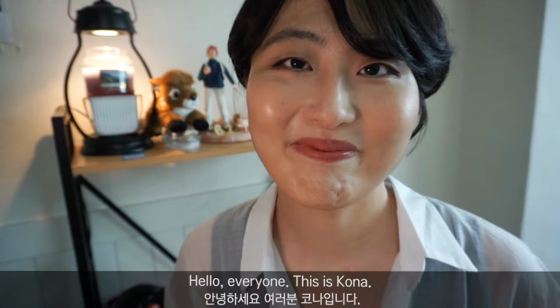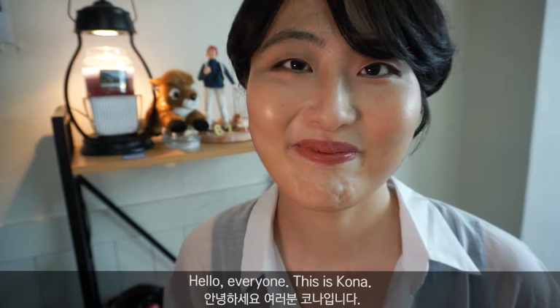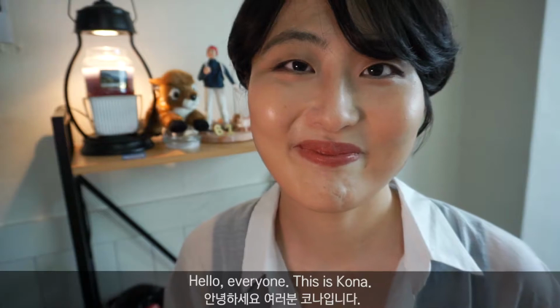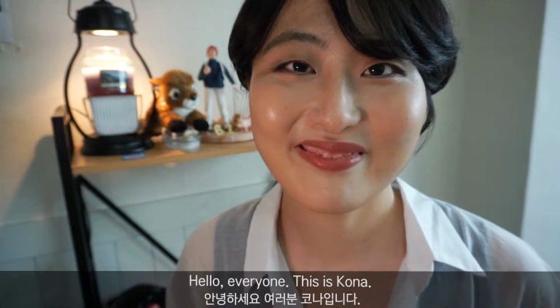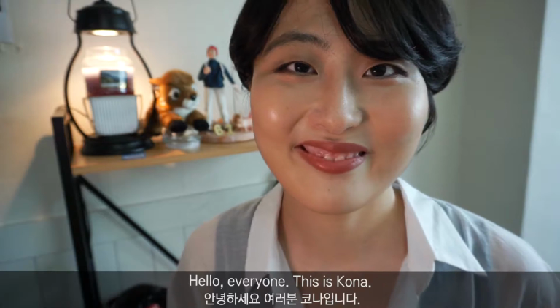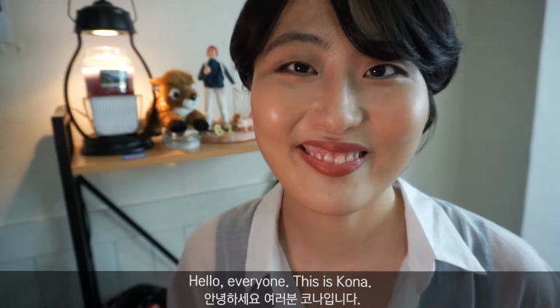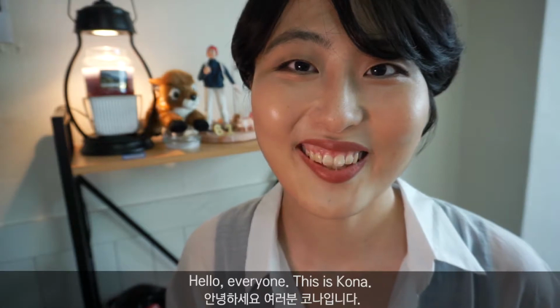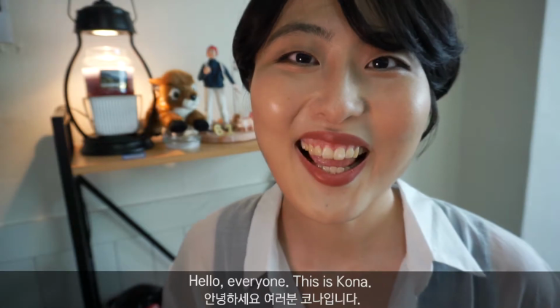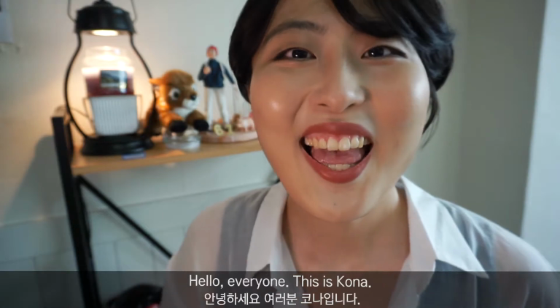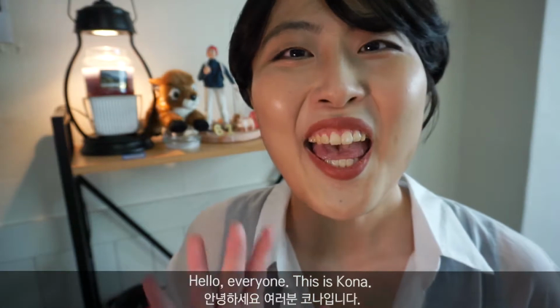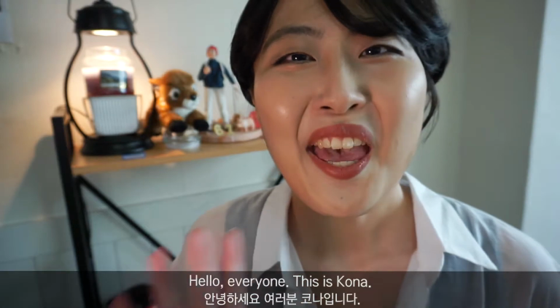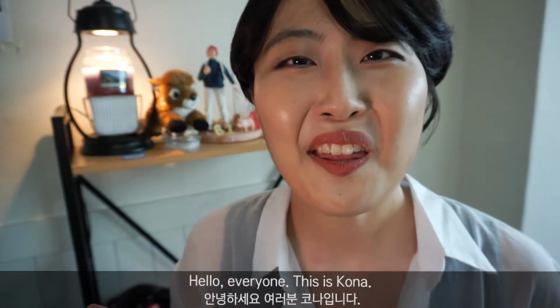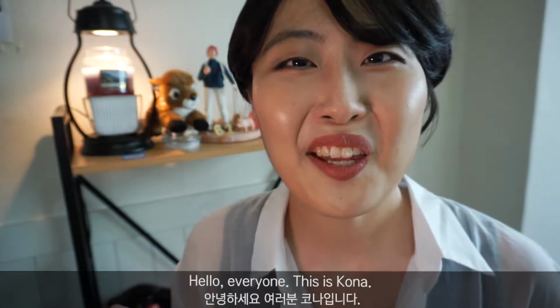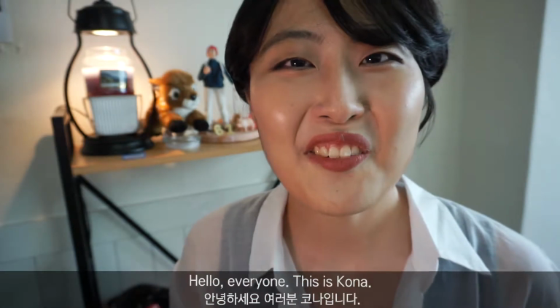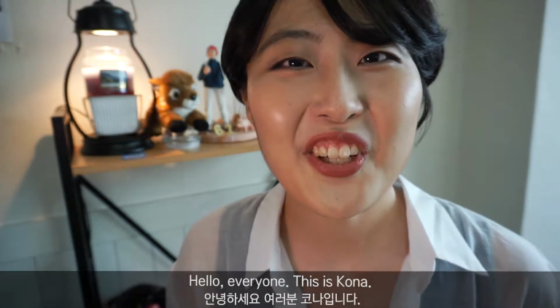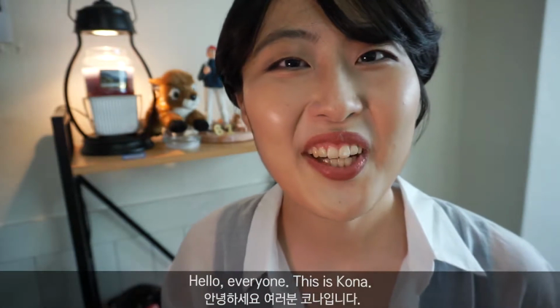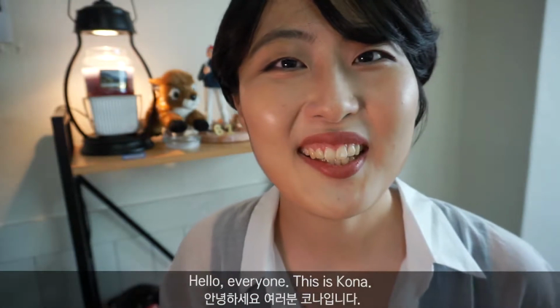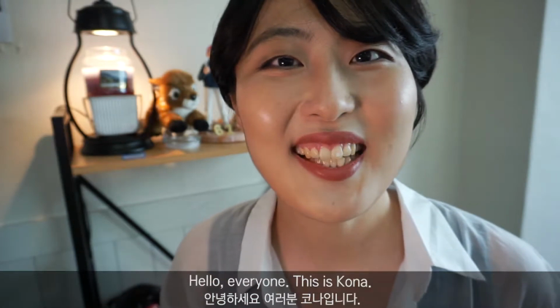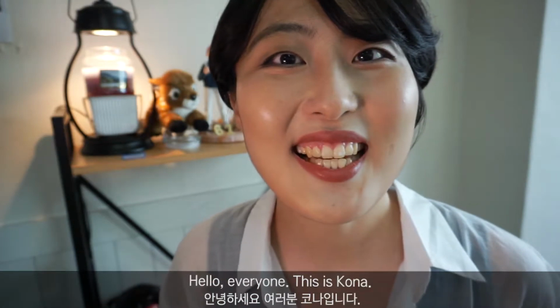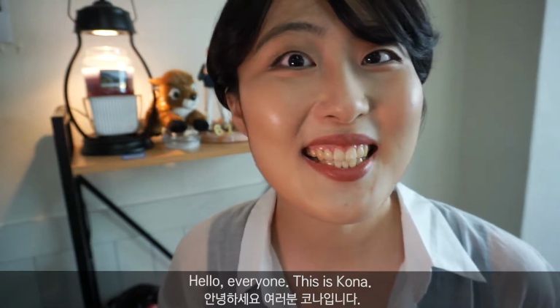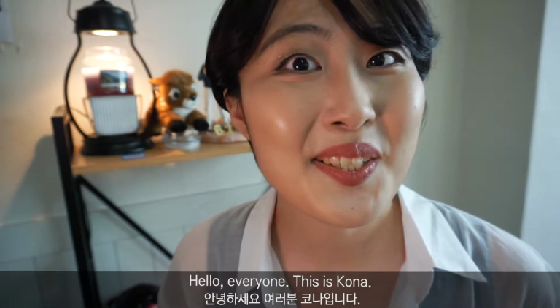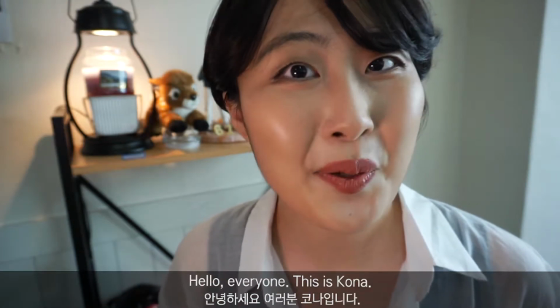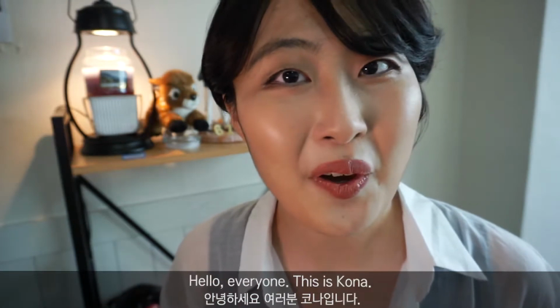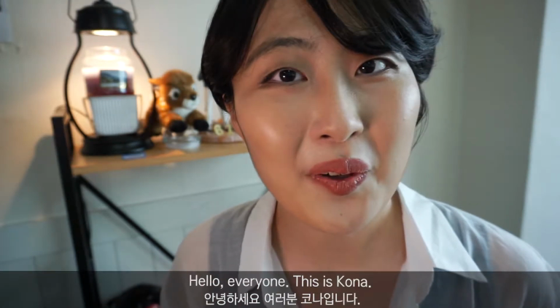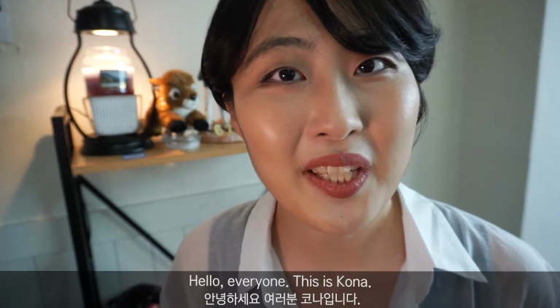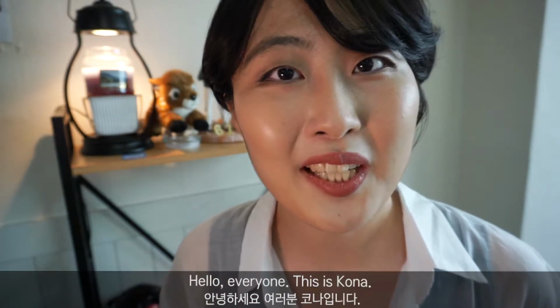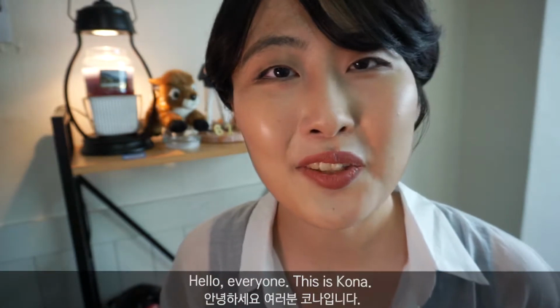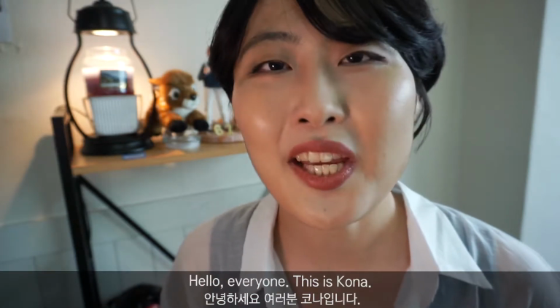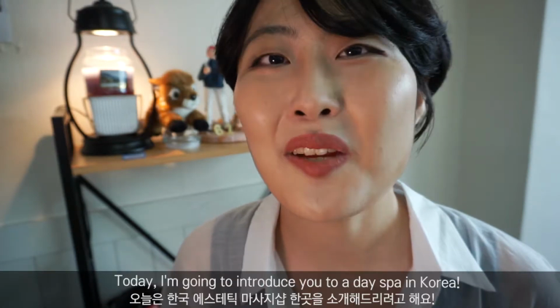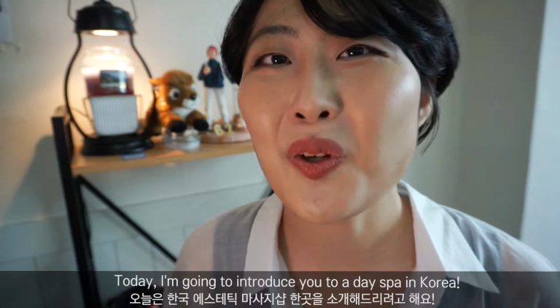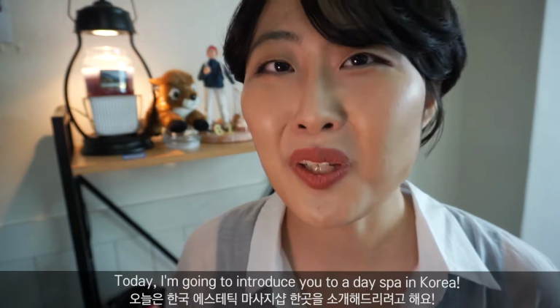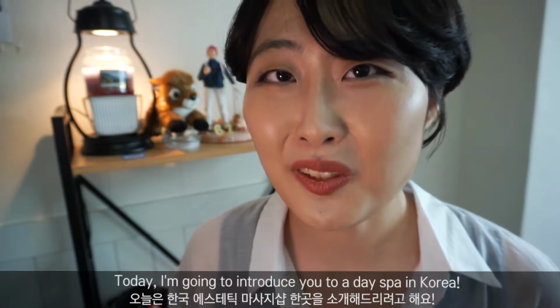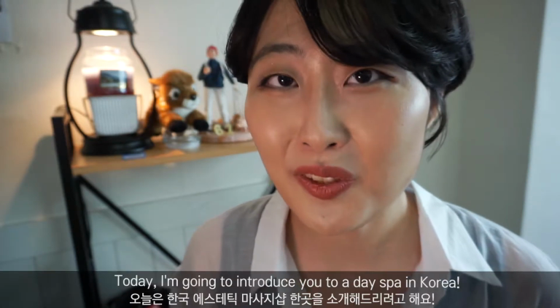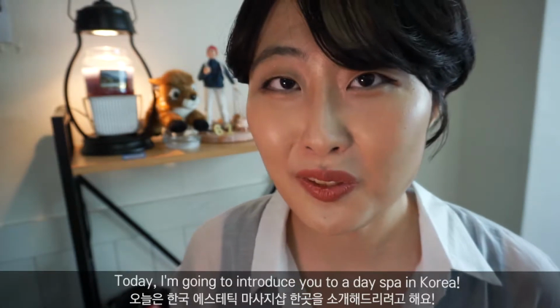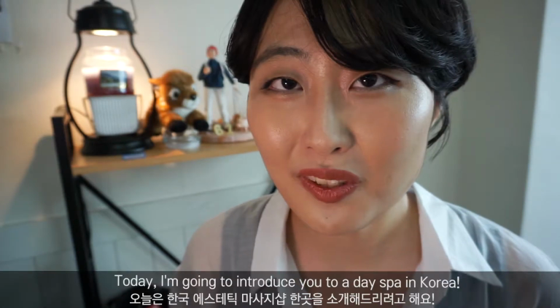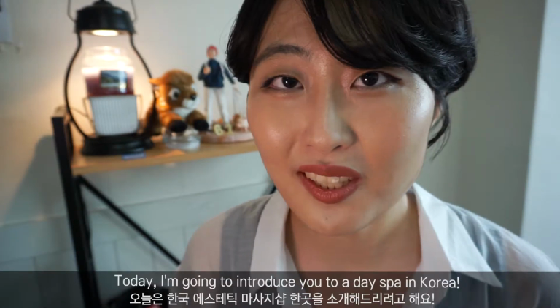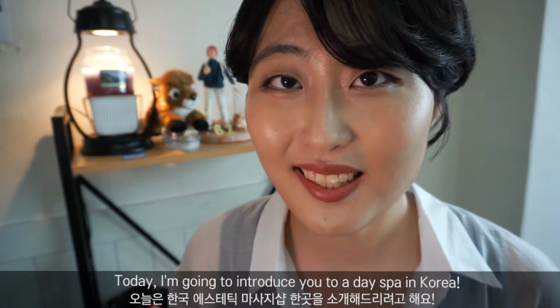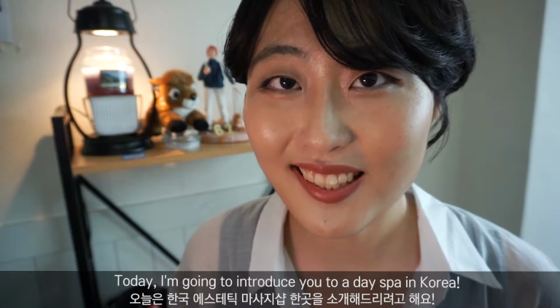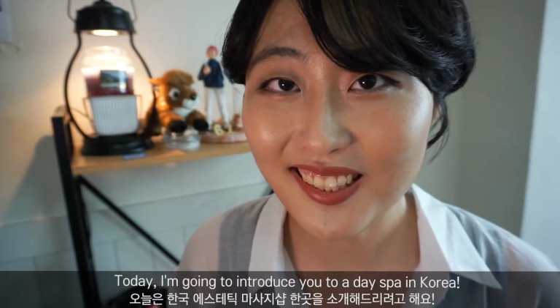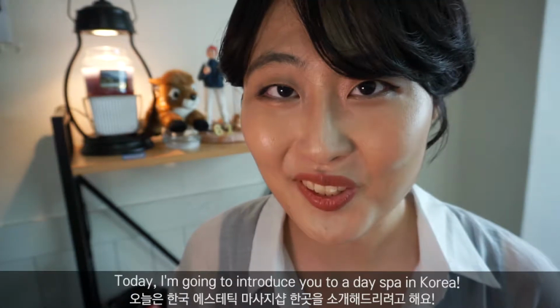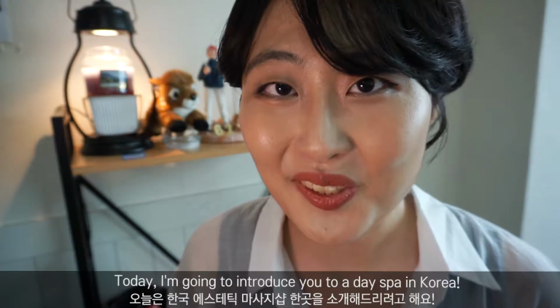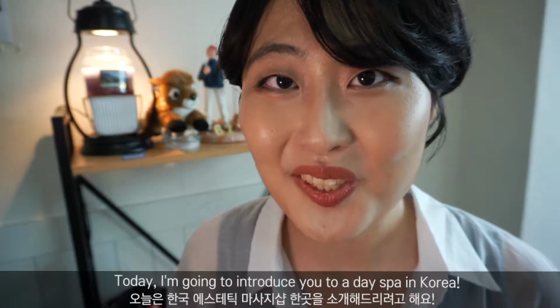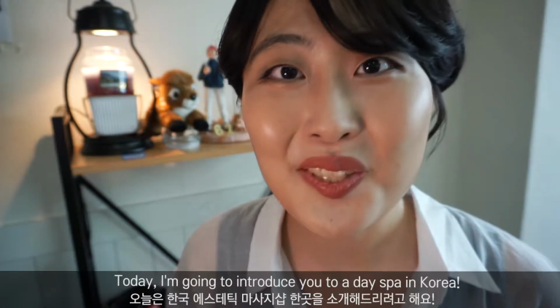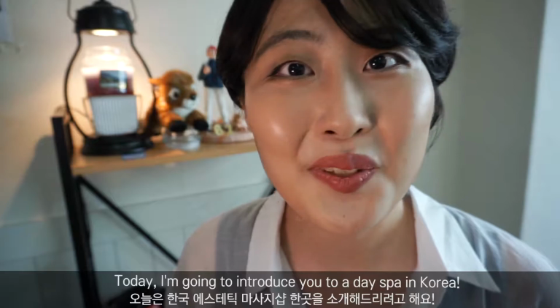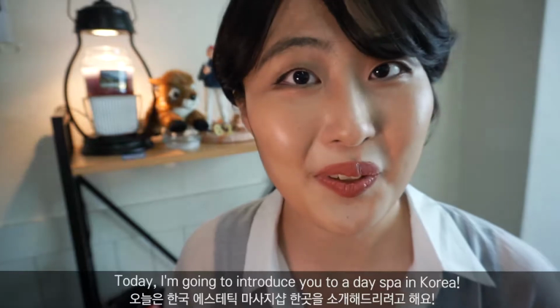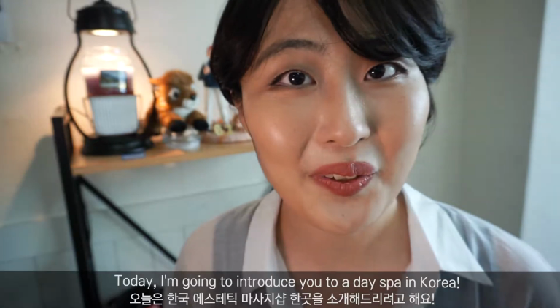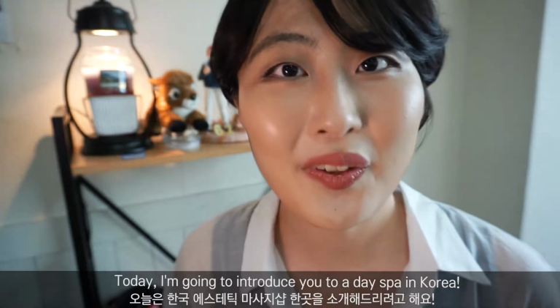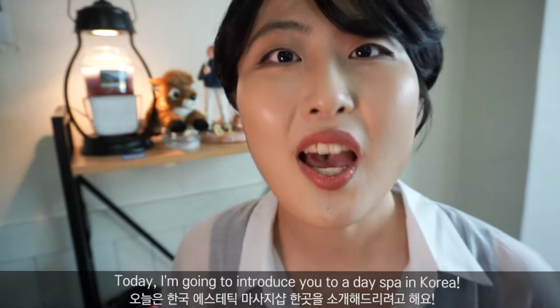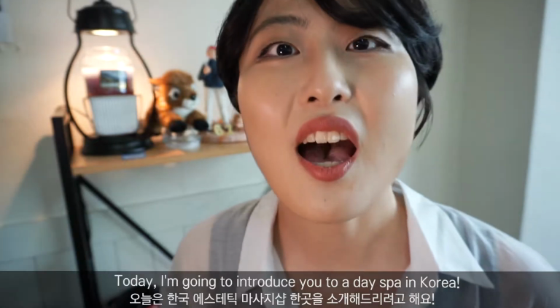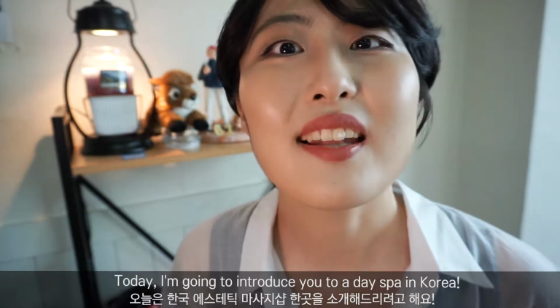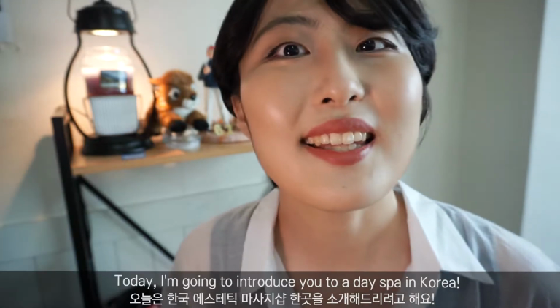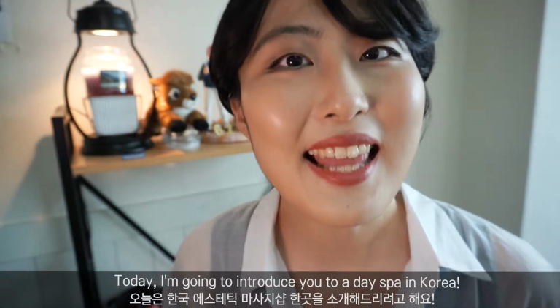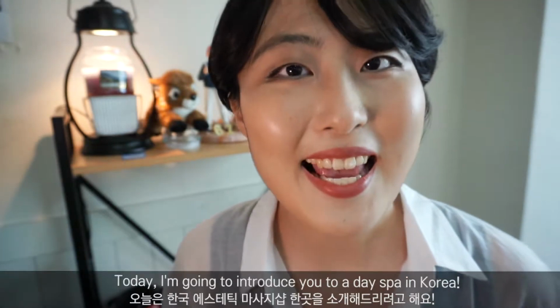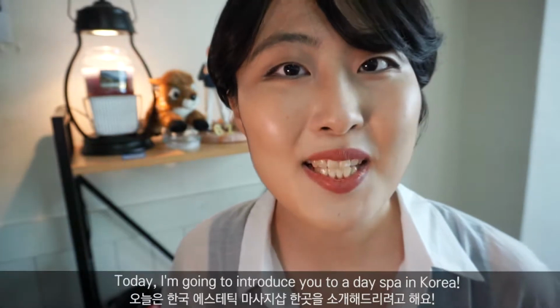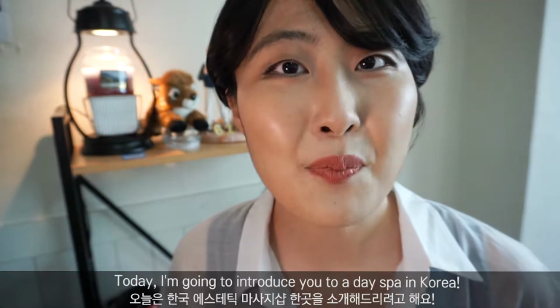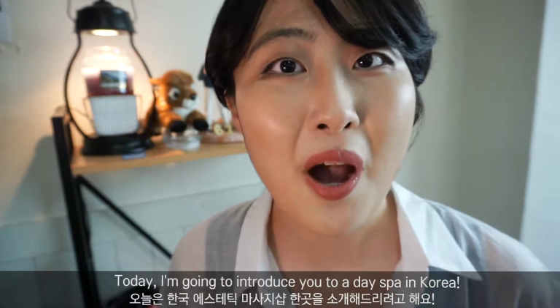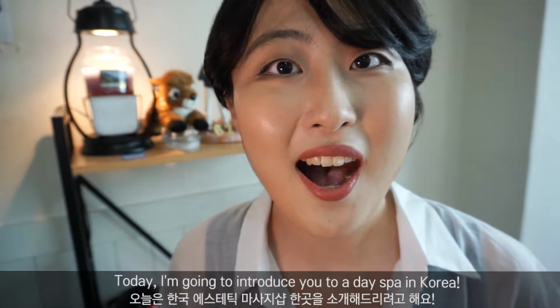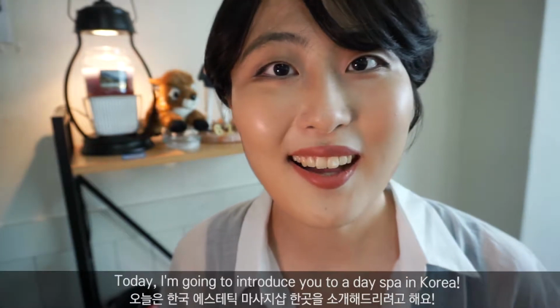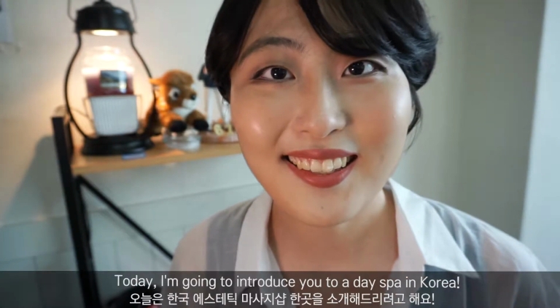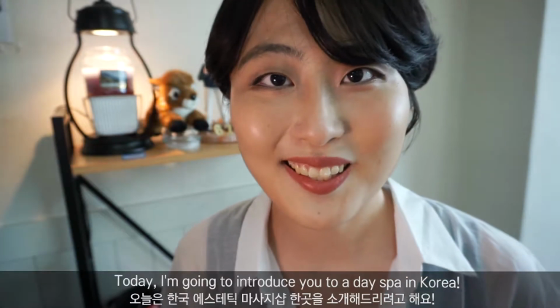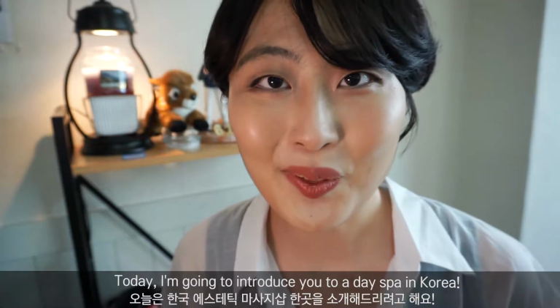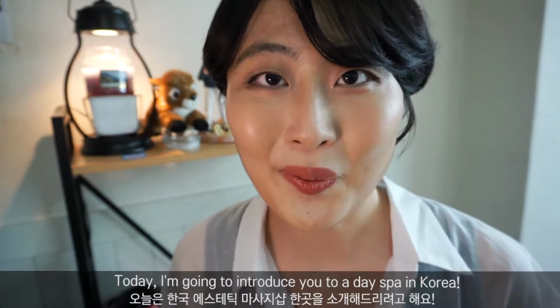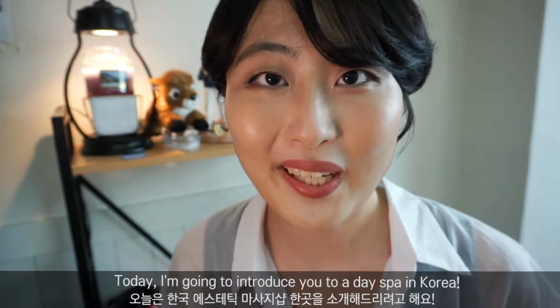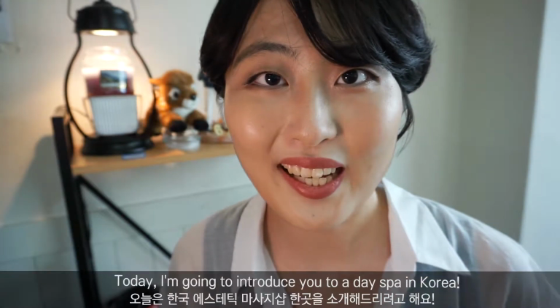Hello everyone, it's Kona. Today I'm going to introduce you to a day spa in Korea.